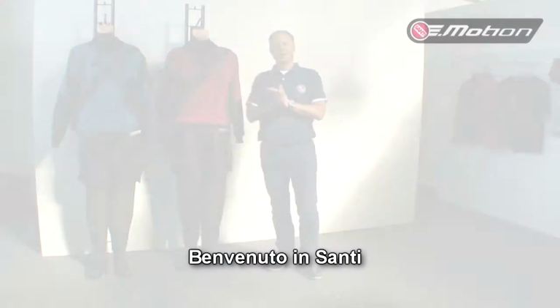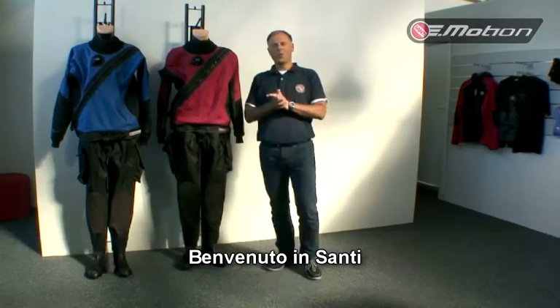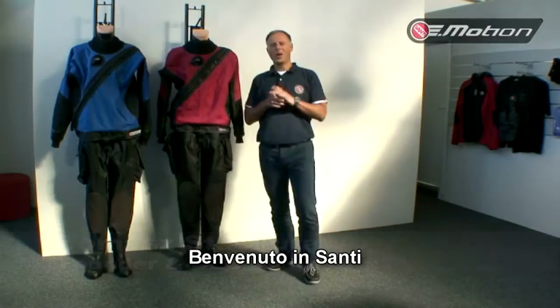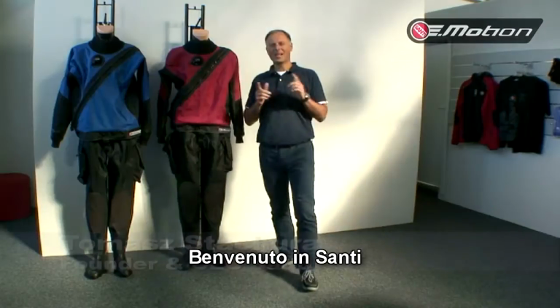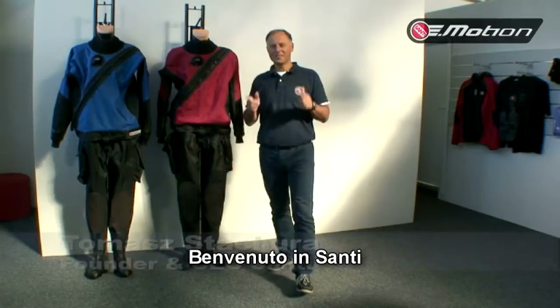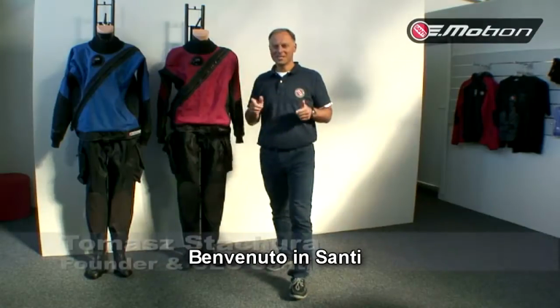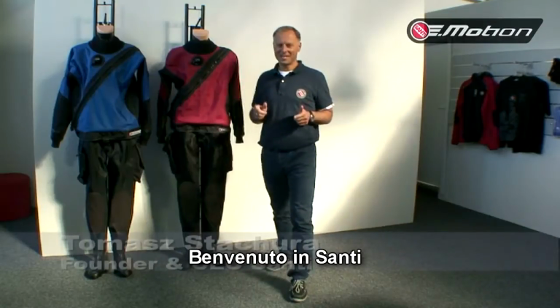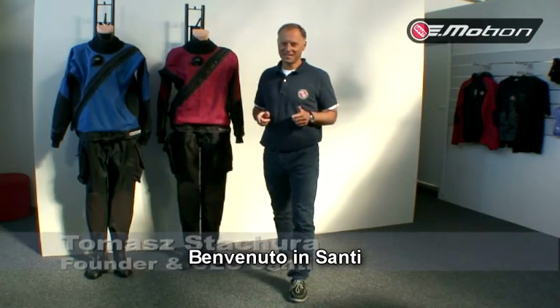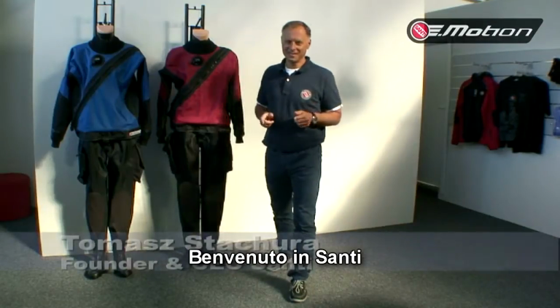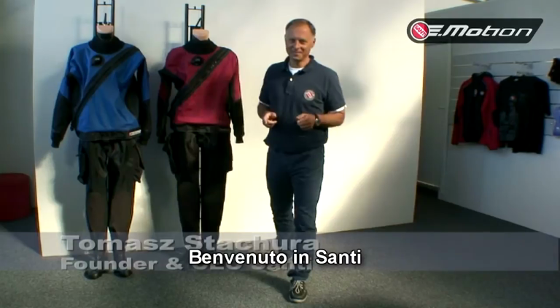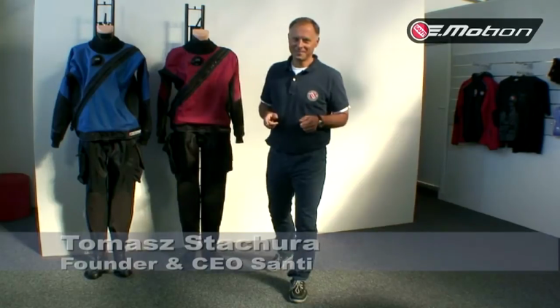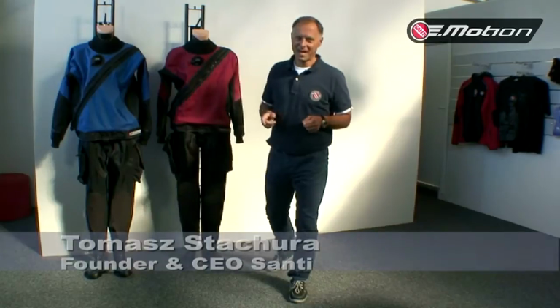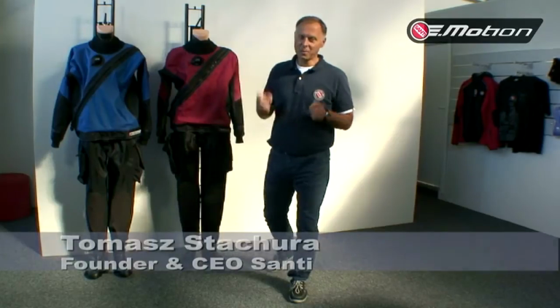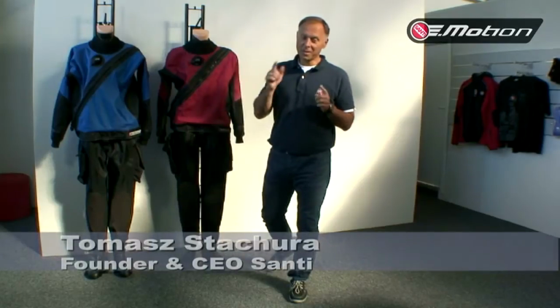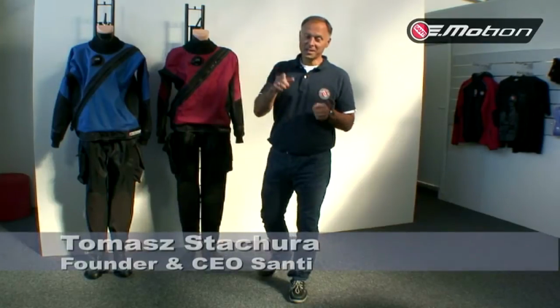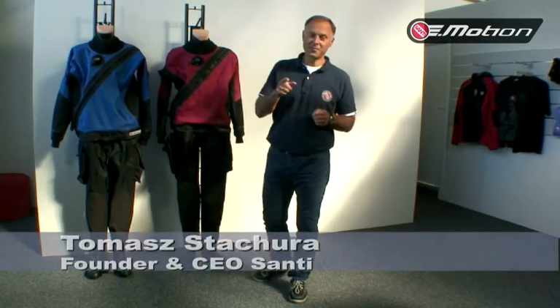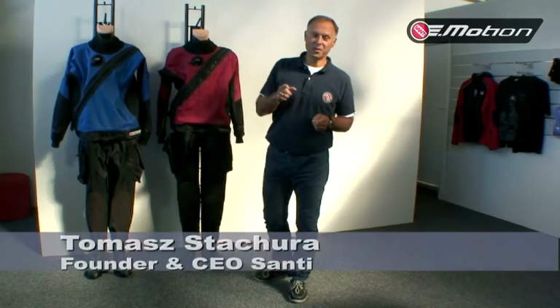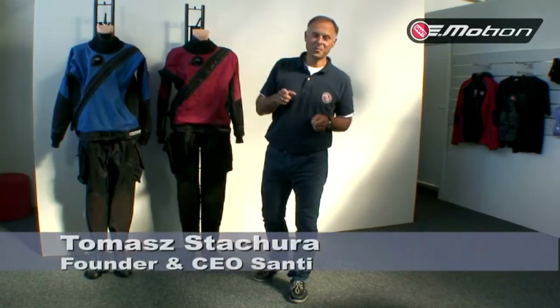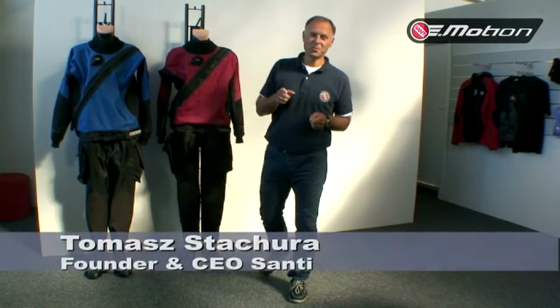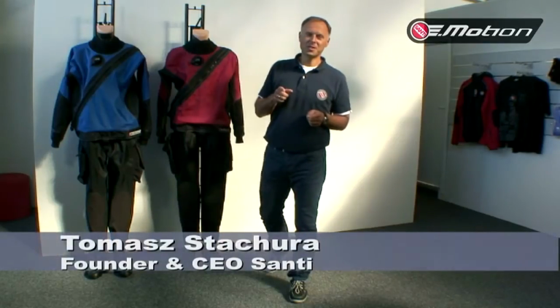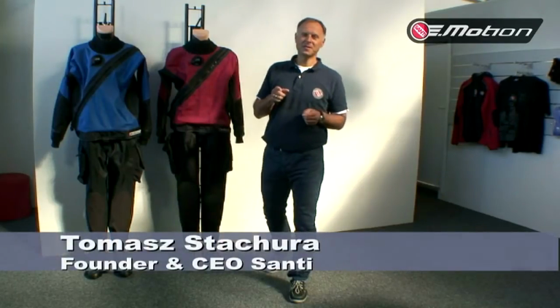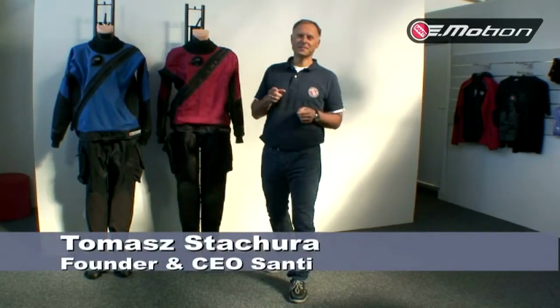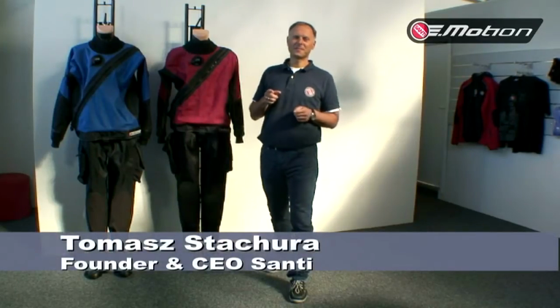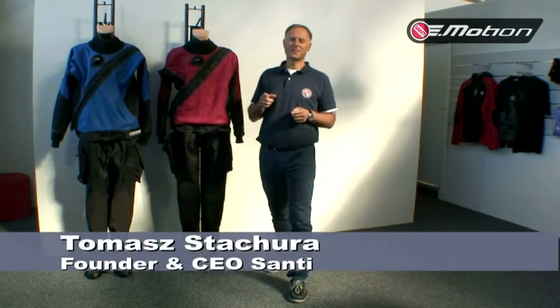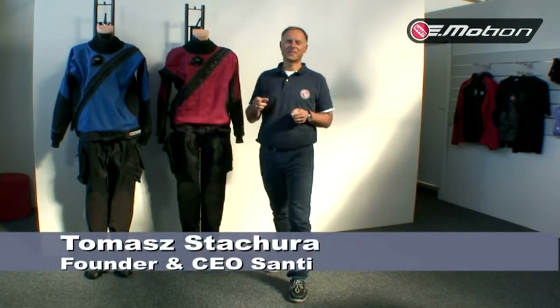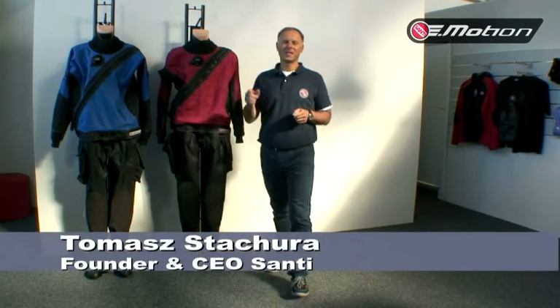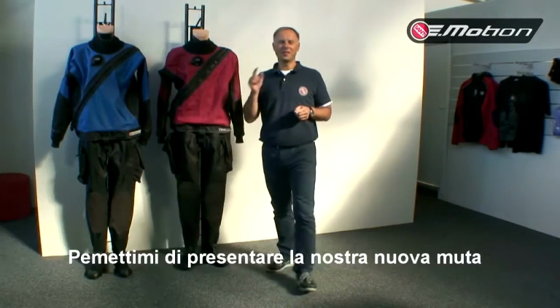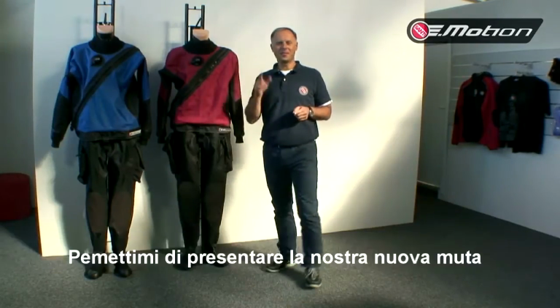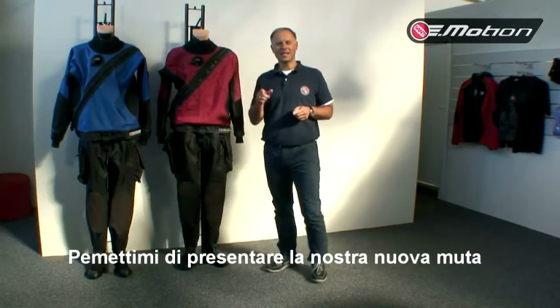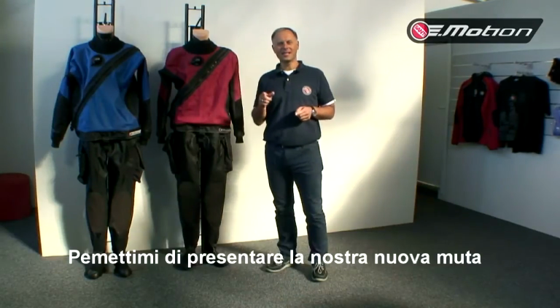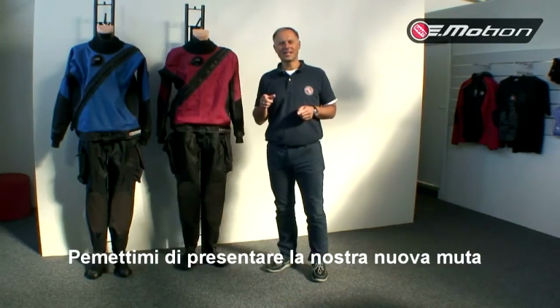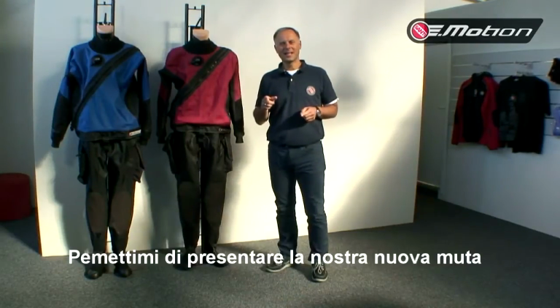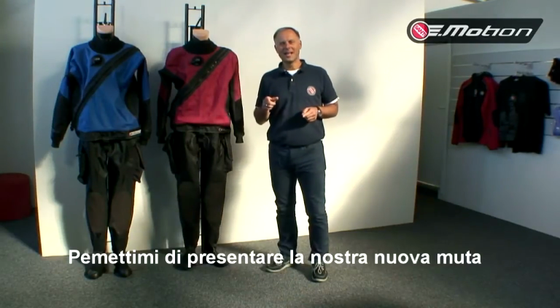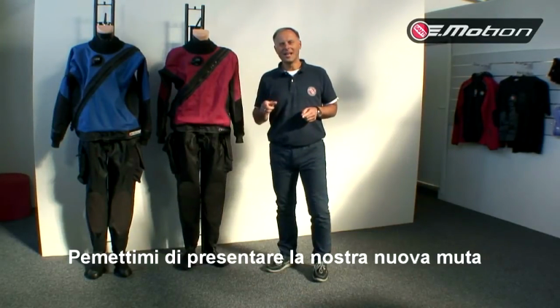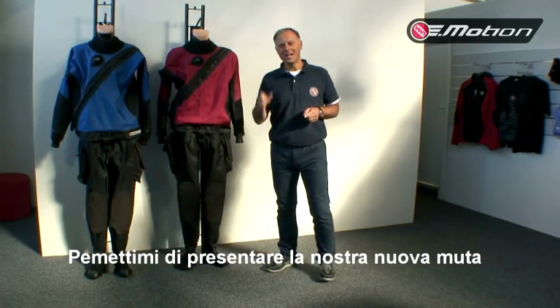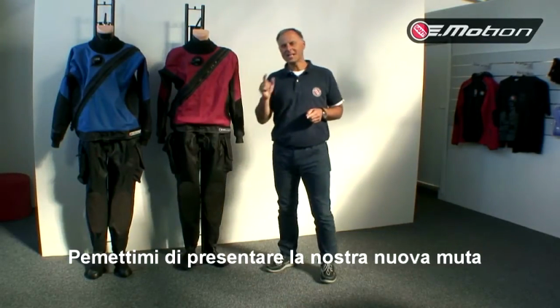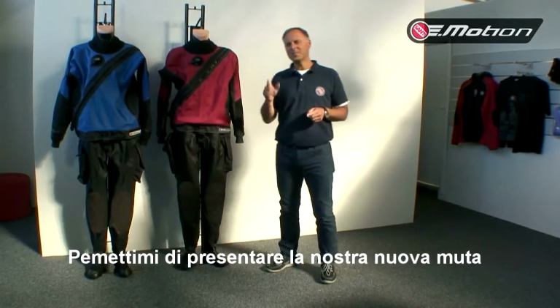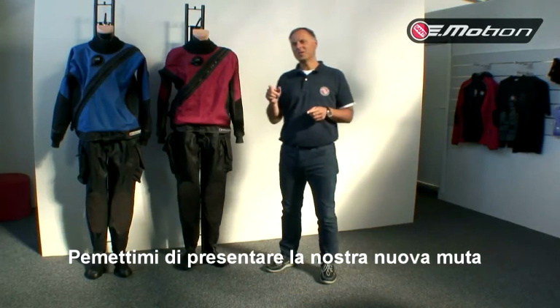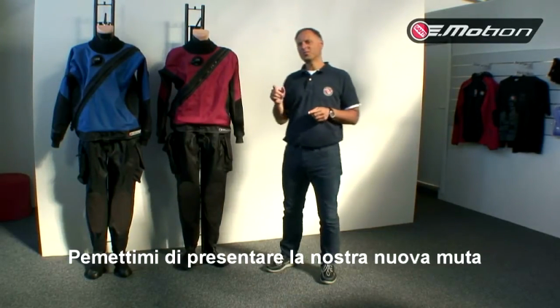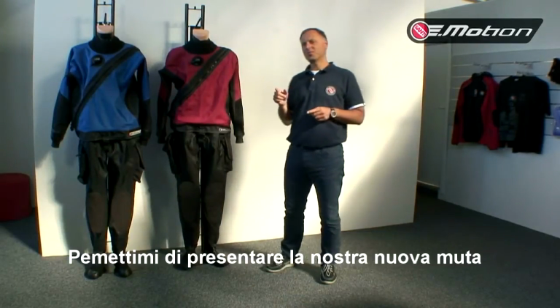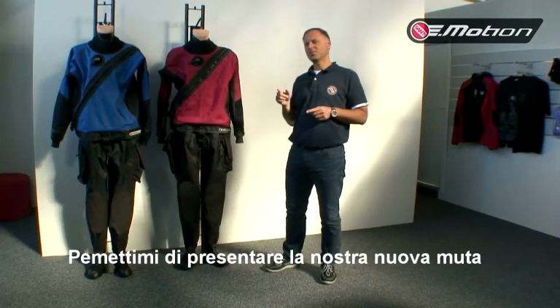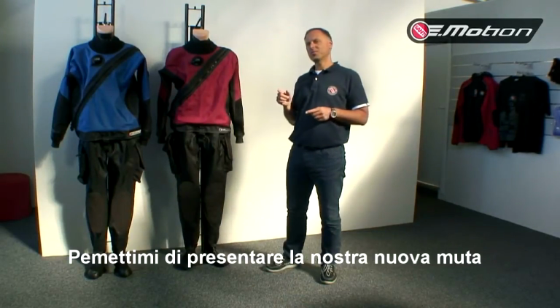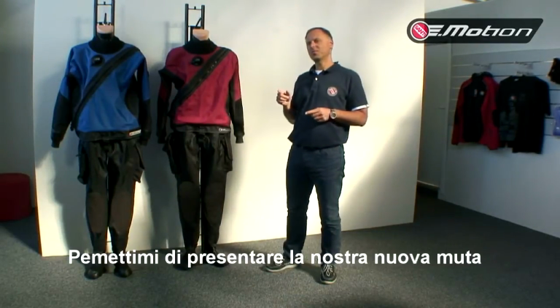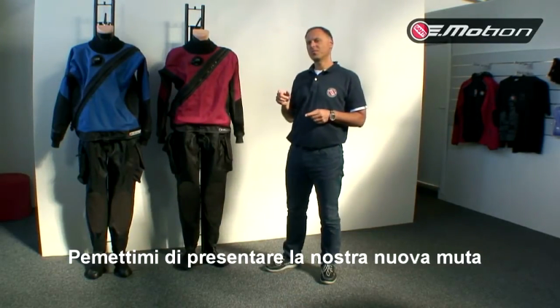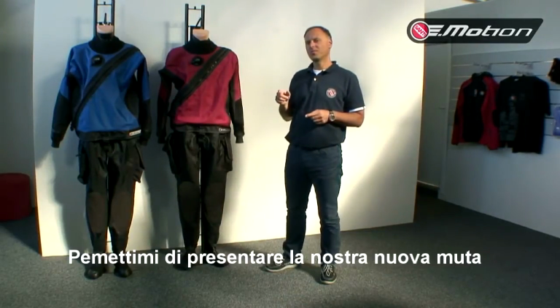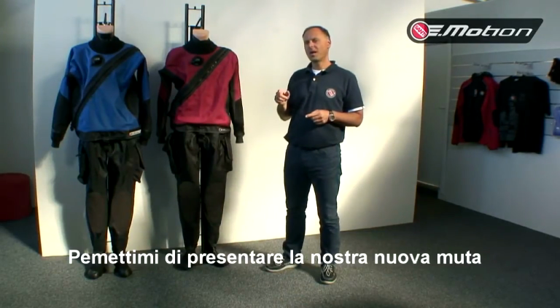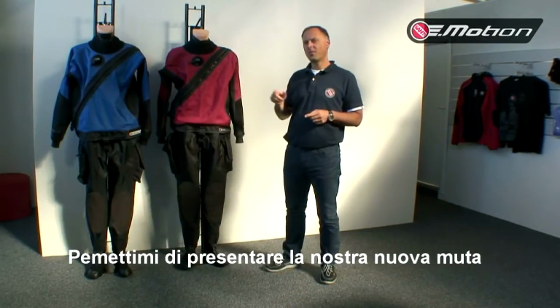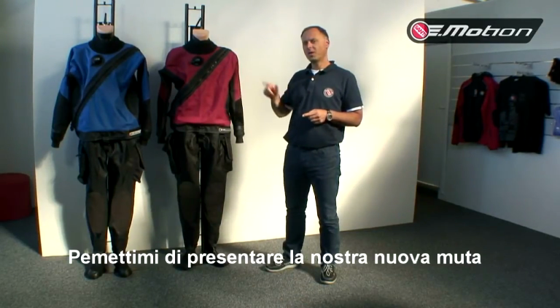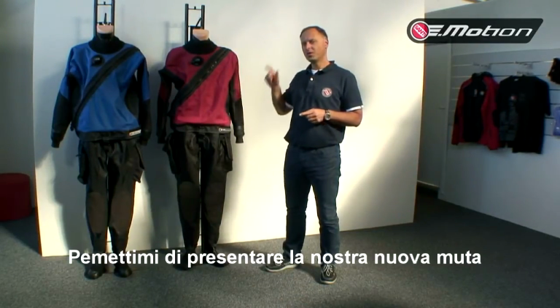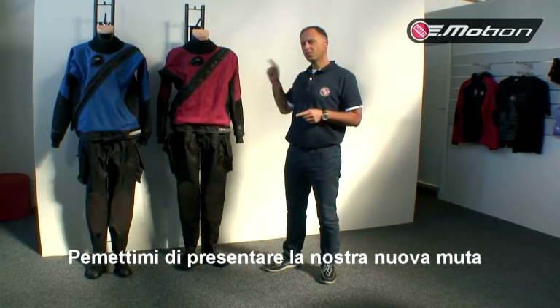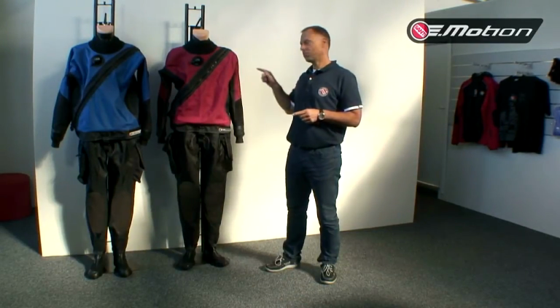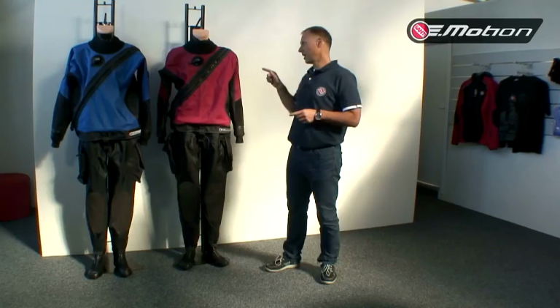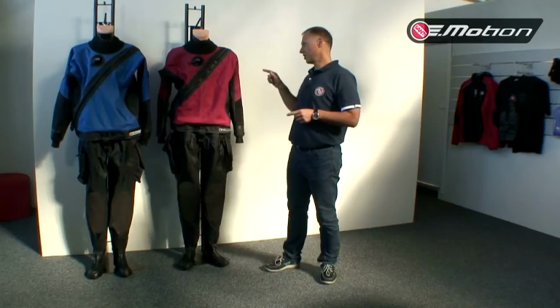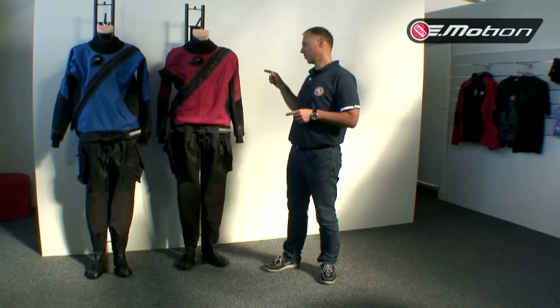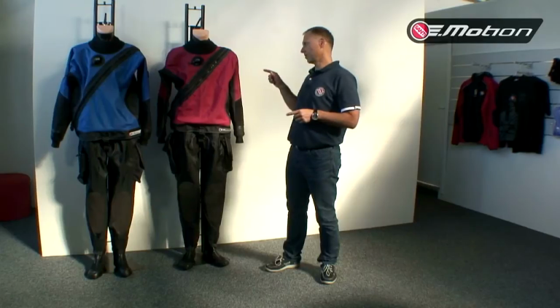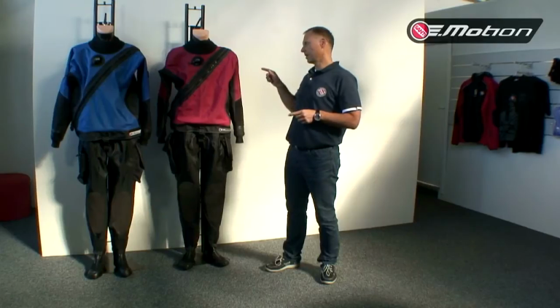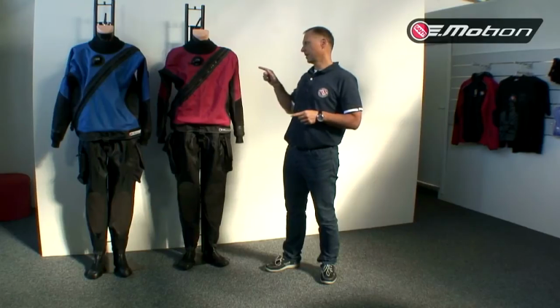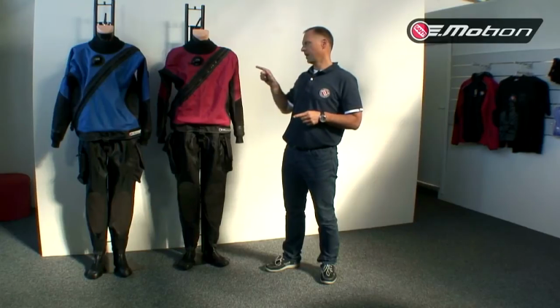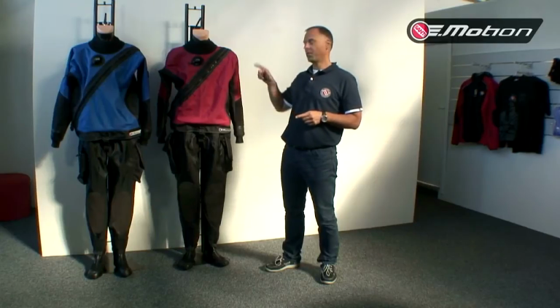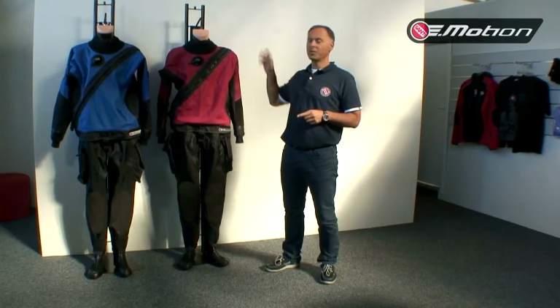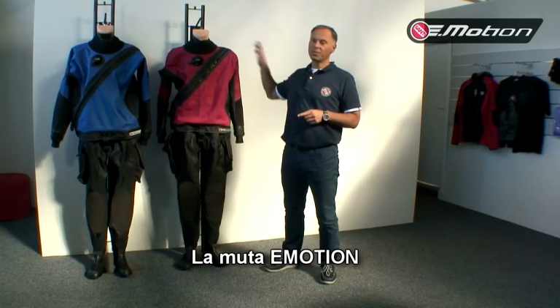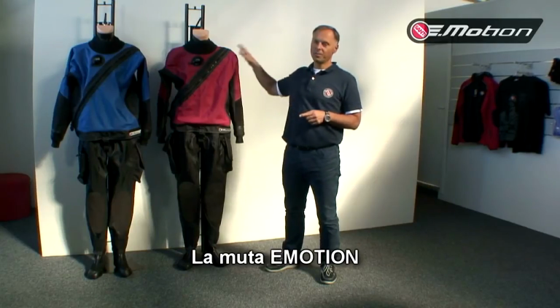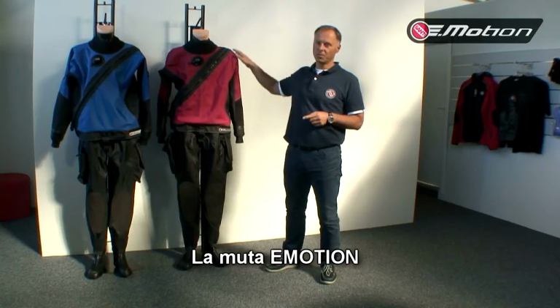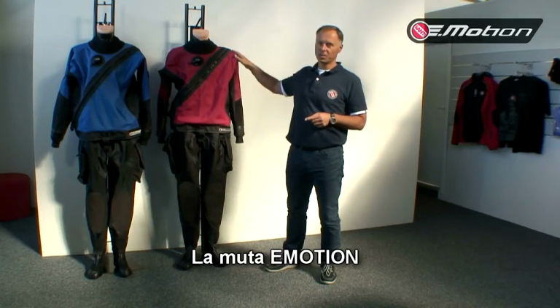Welcome, Santi! Are you ready for emotion? If yes, let me introduce you to our new dry suit — our new Emotion.